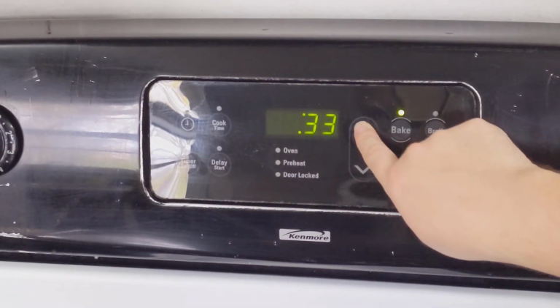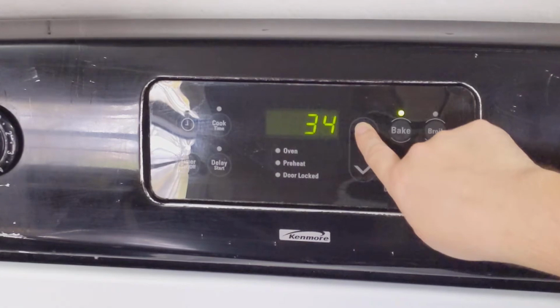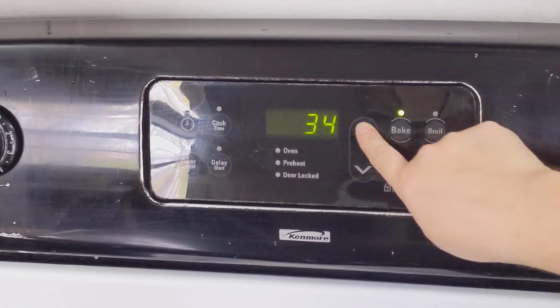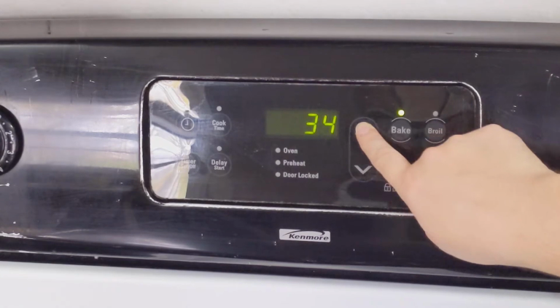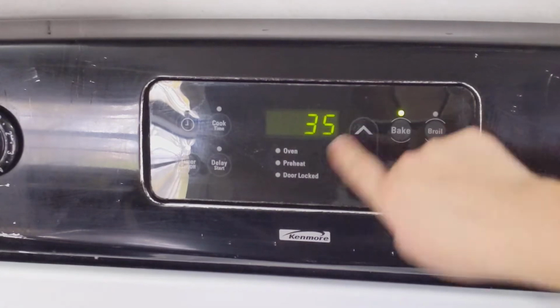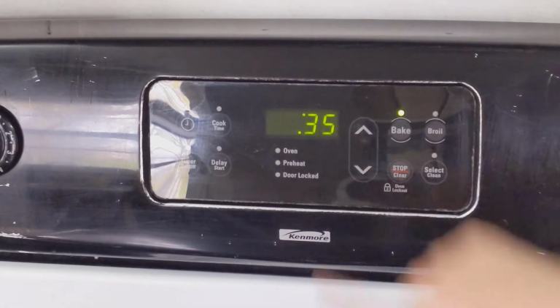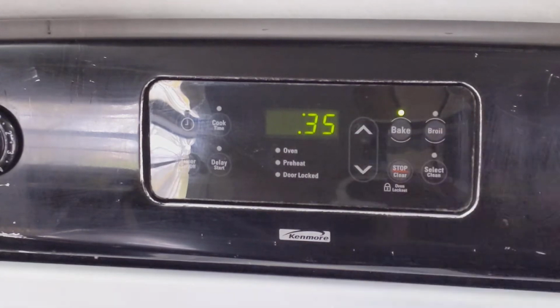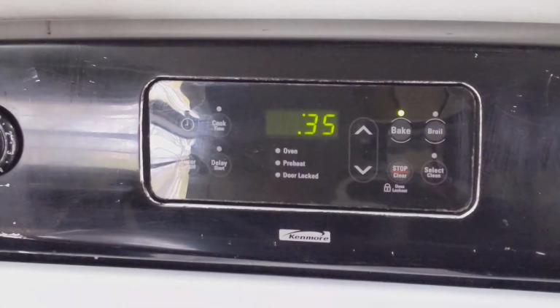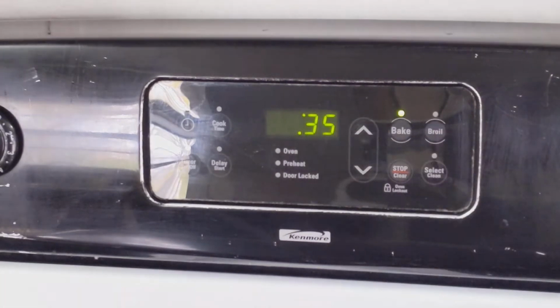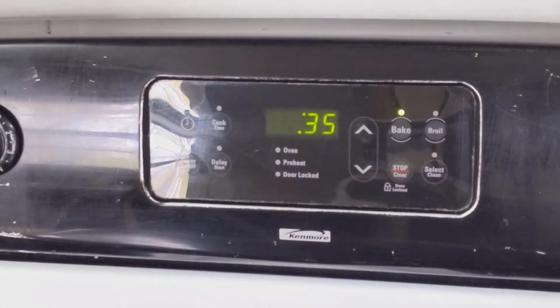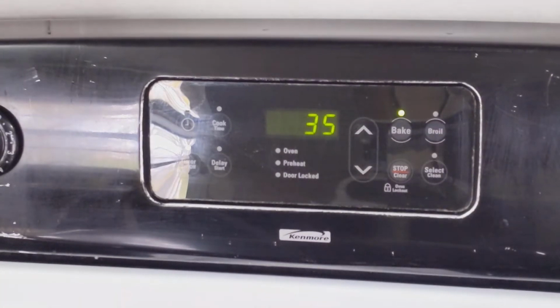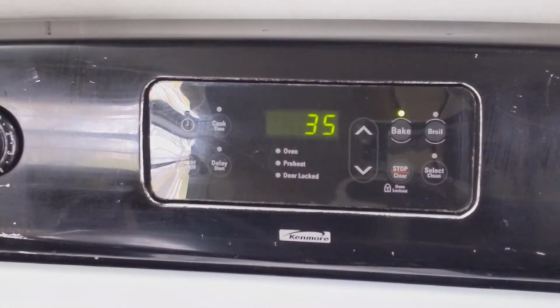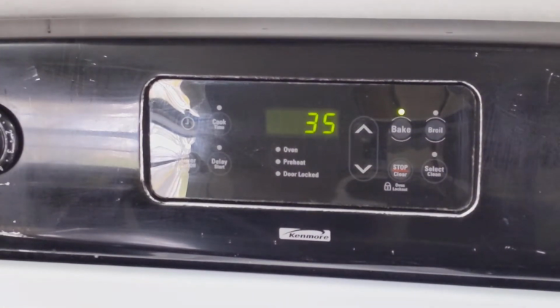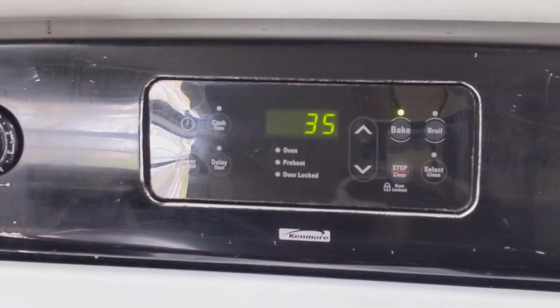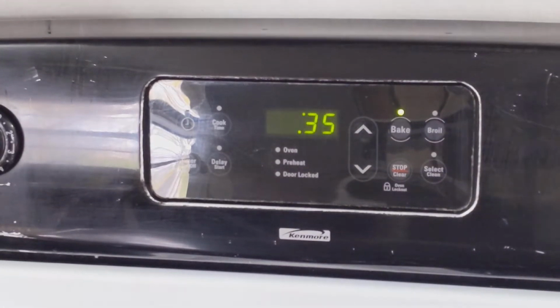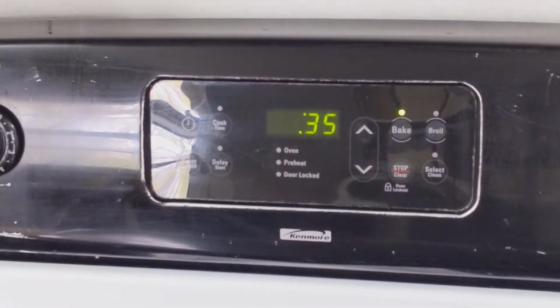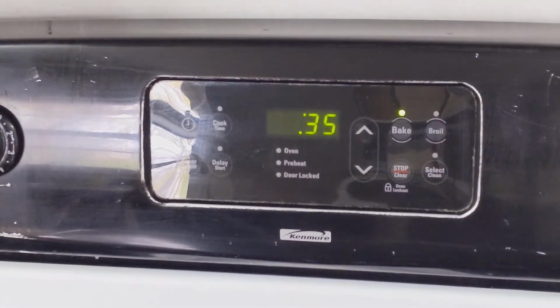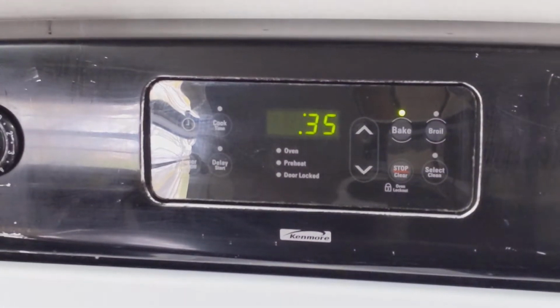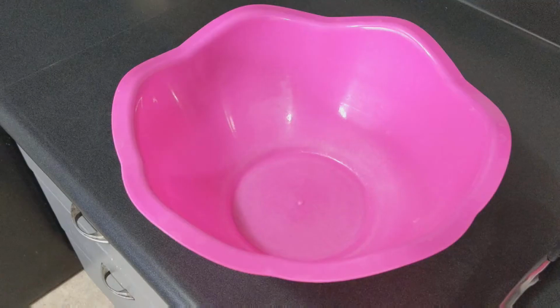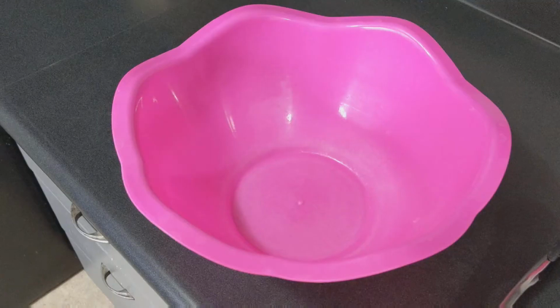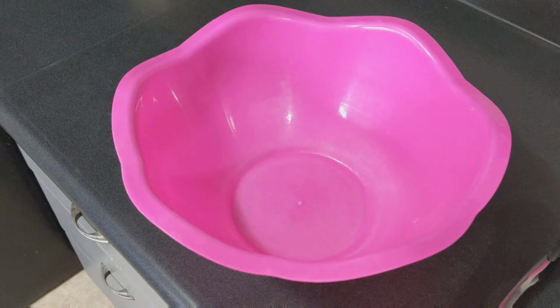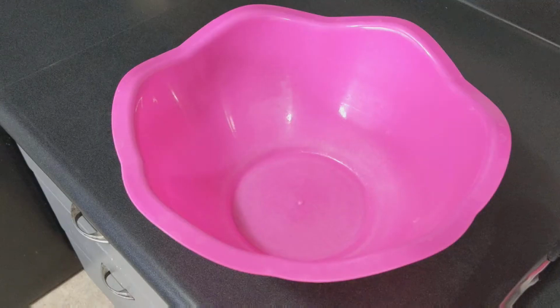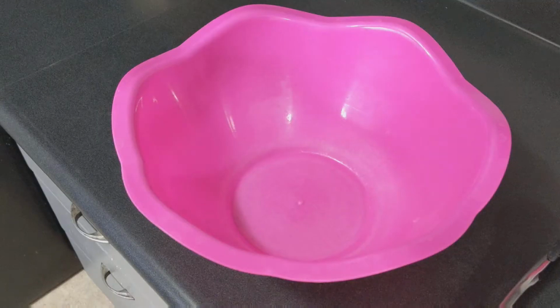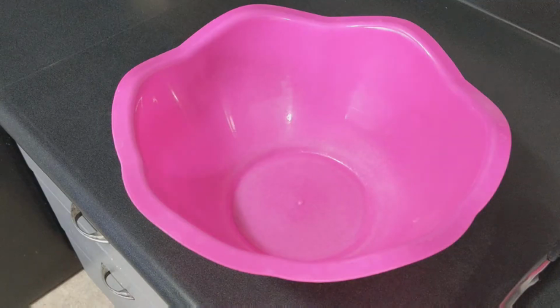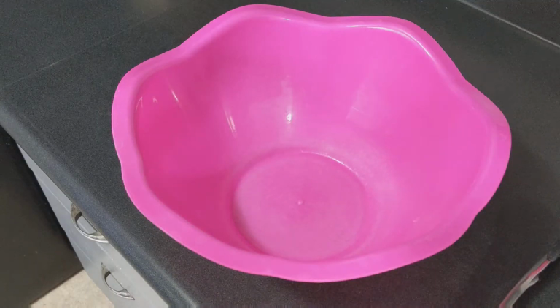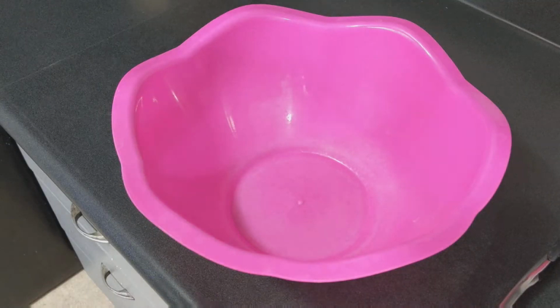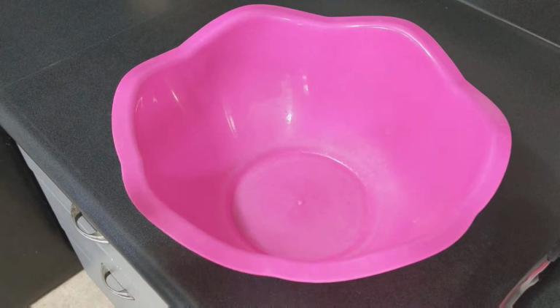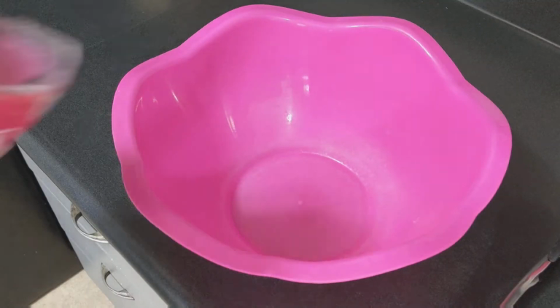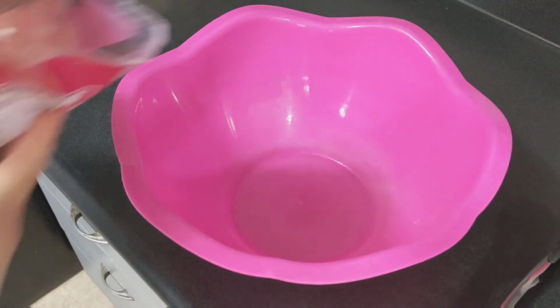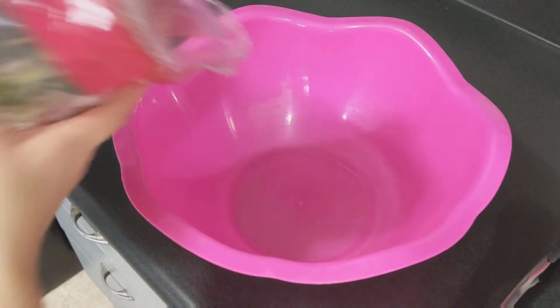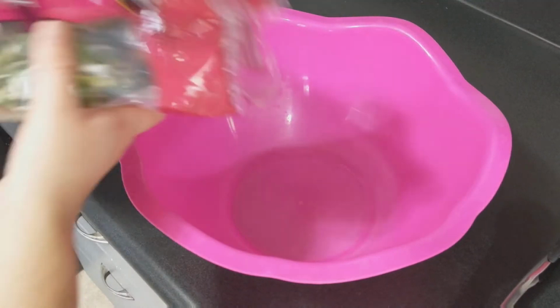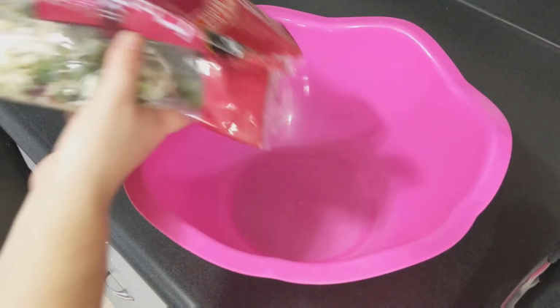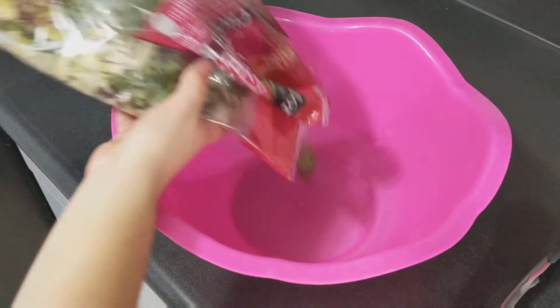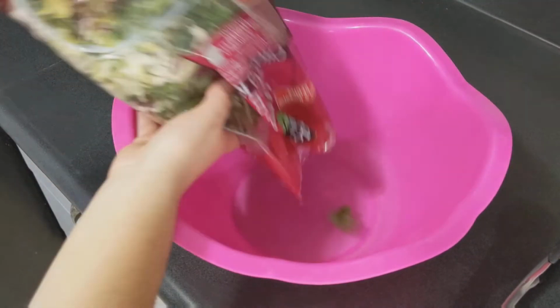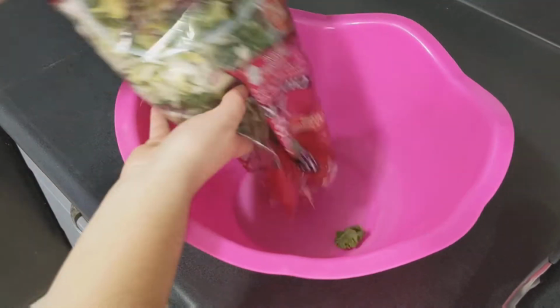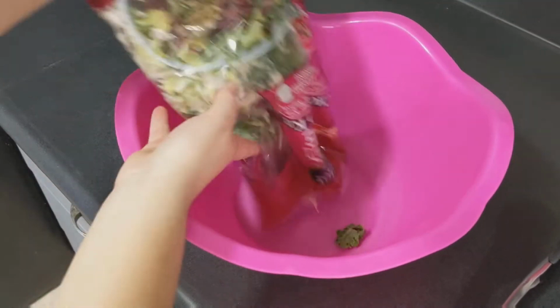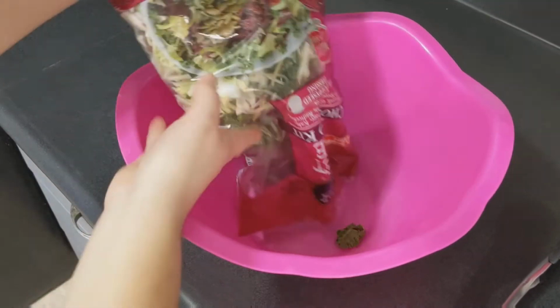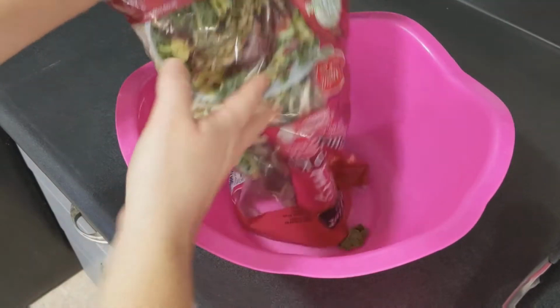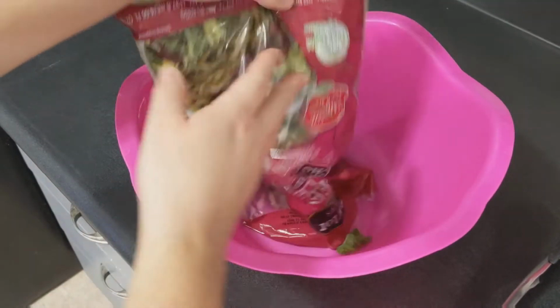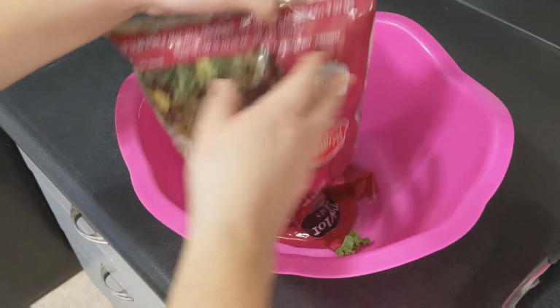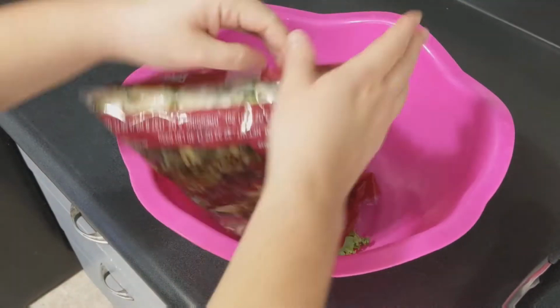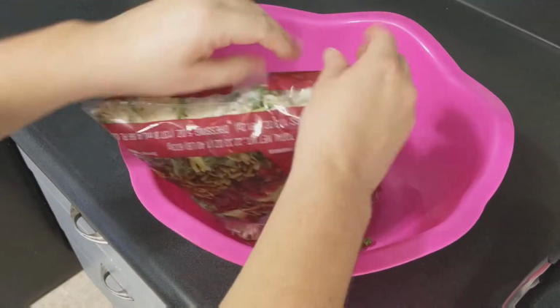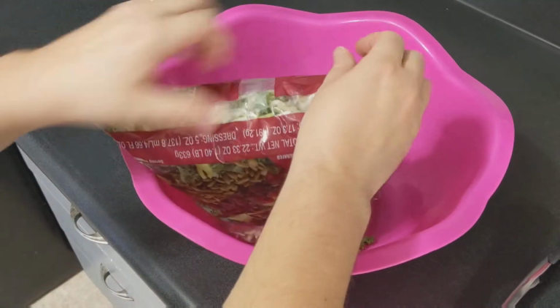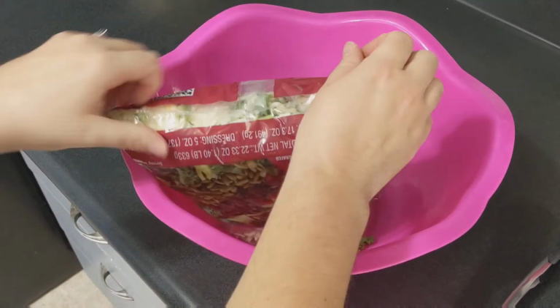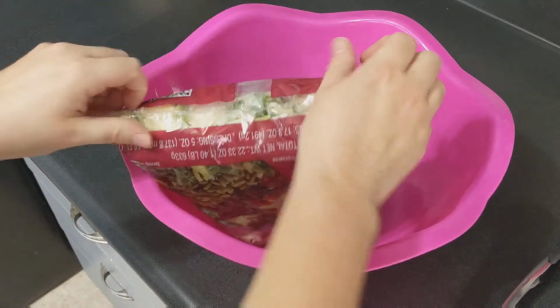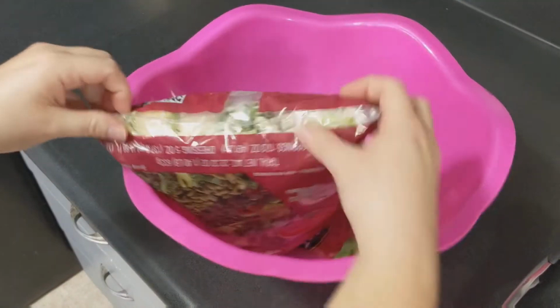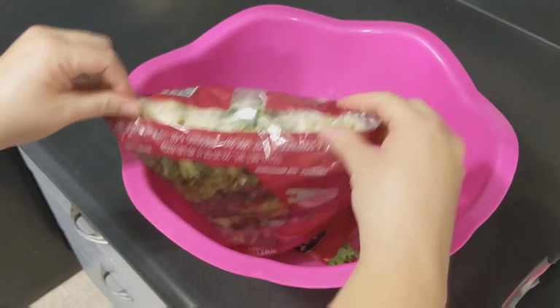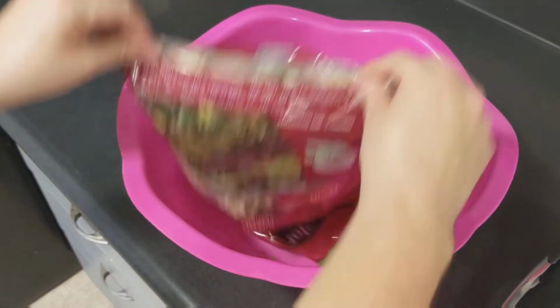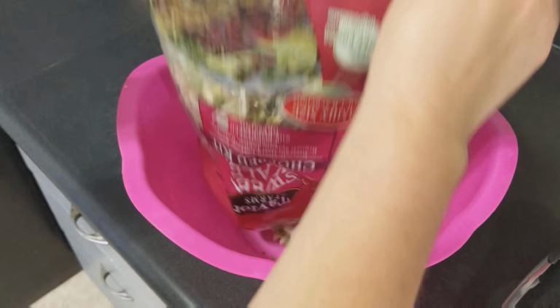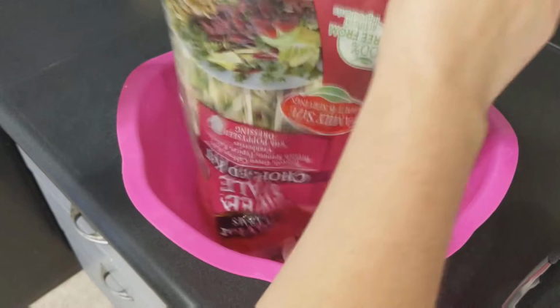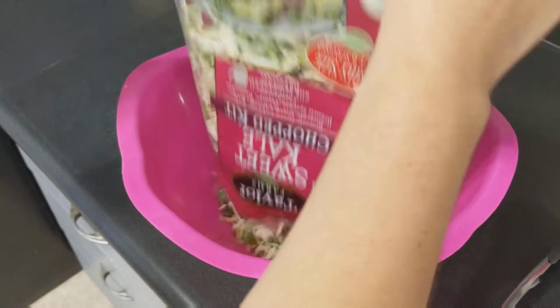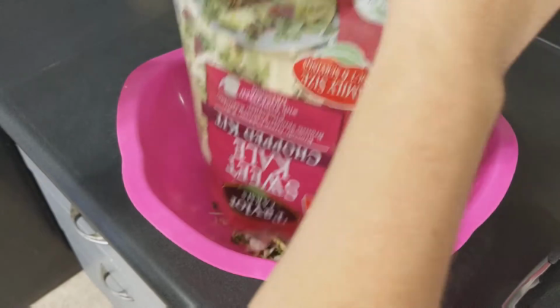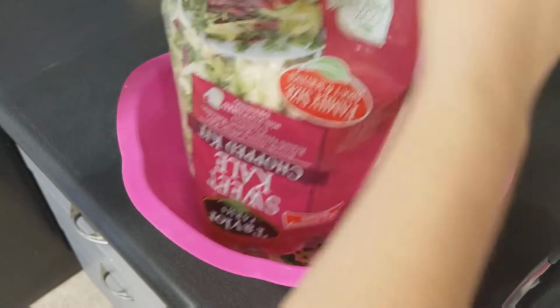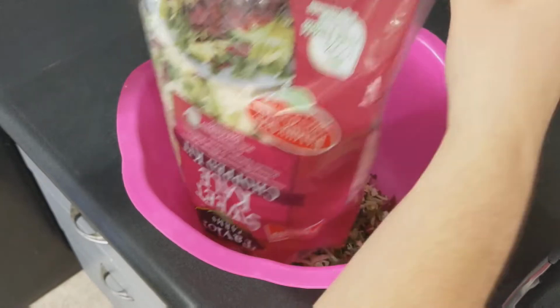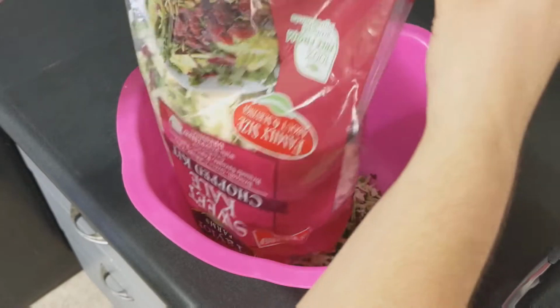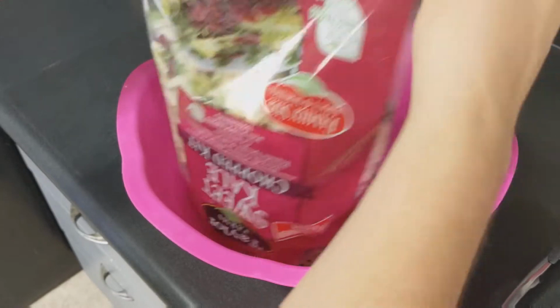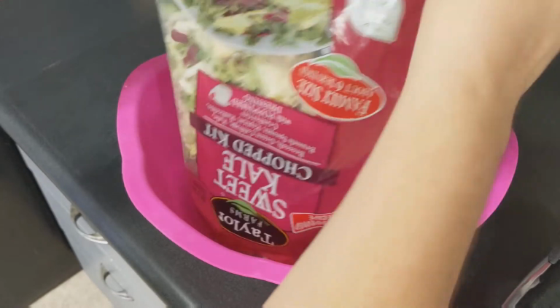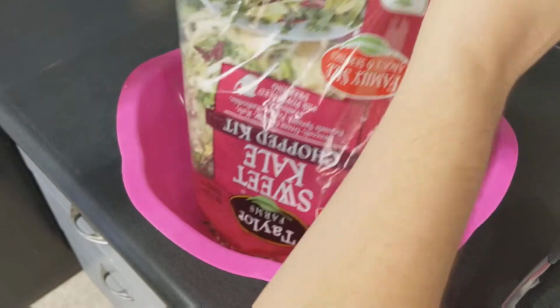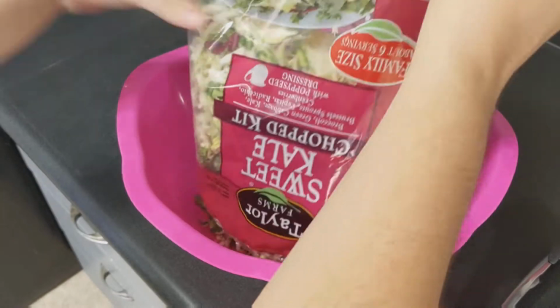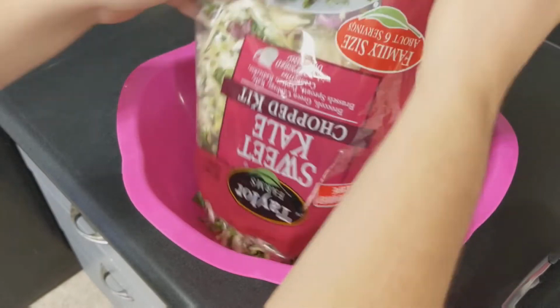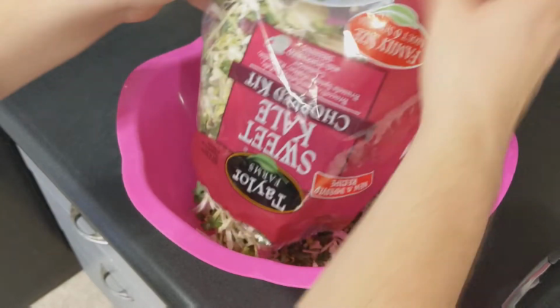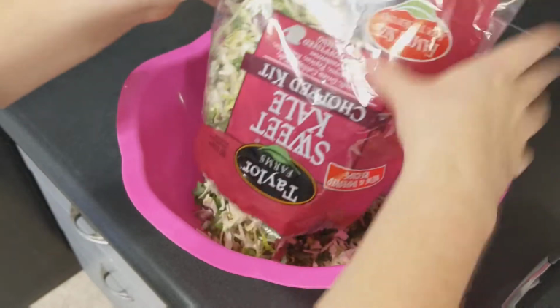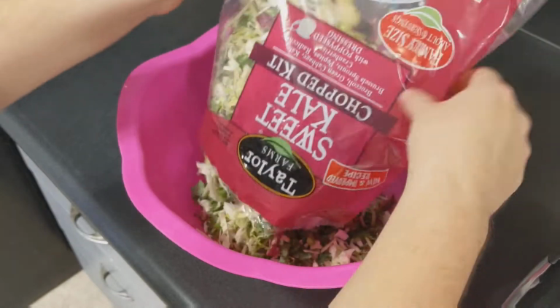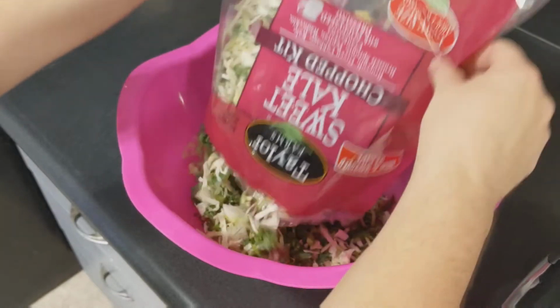While your chicken is doing its thing in the oven, dump your bag of salad in a bowl and mix in the toppings packet. Like so, there you go.